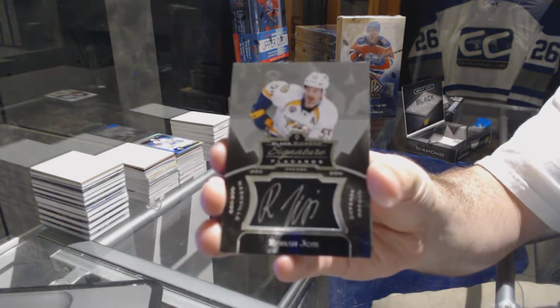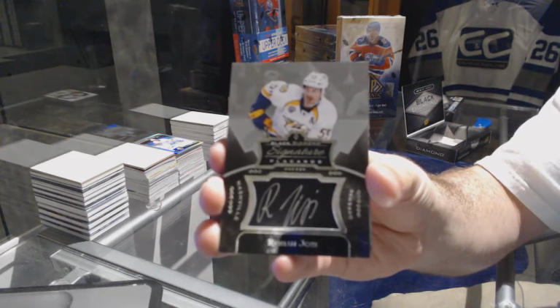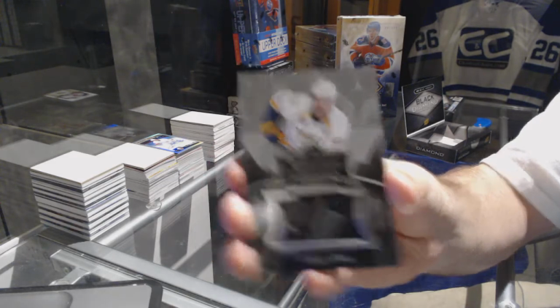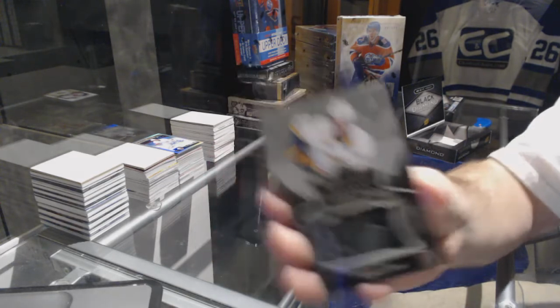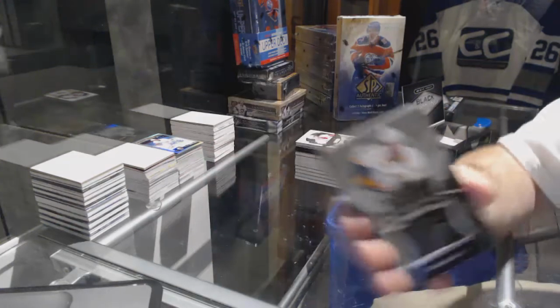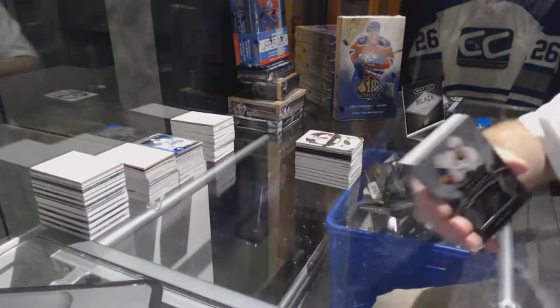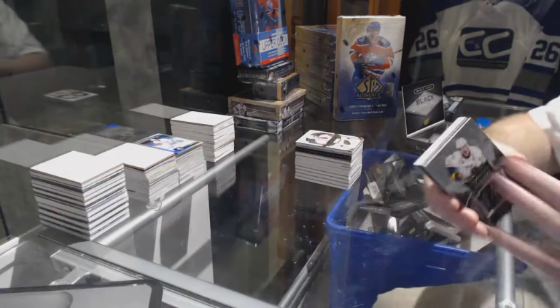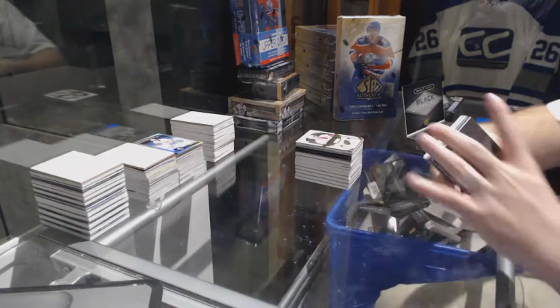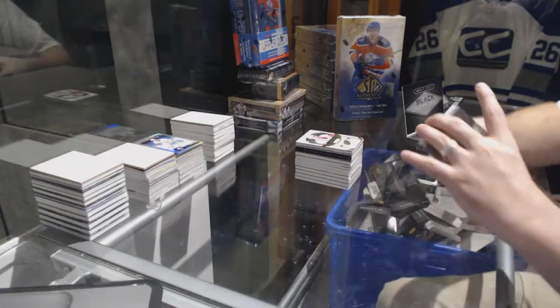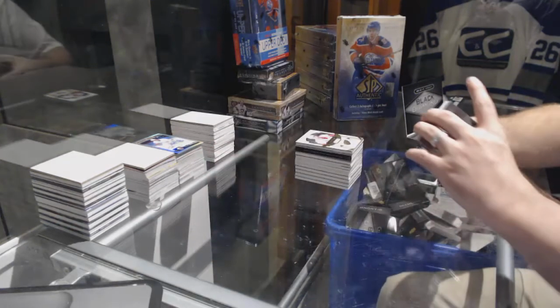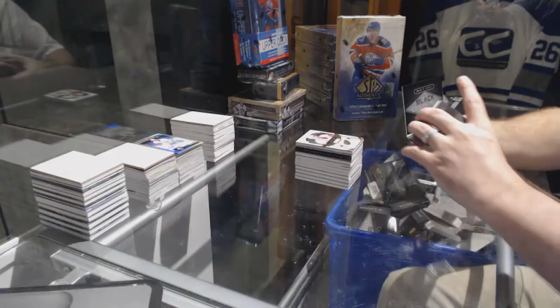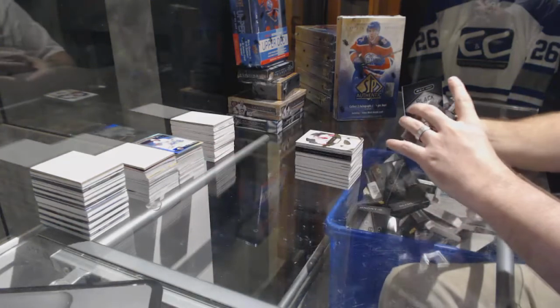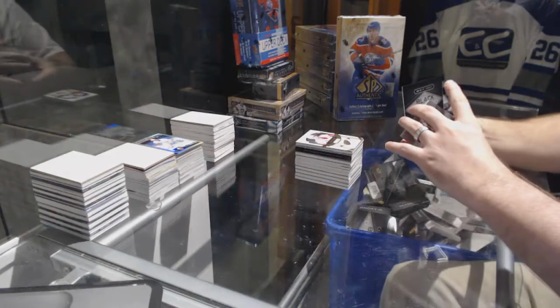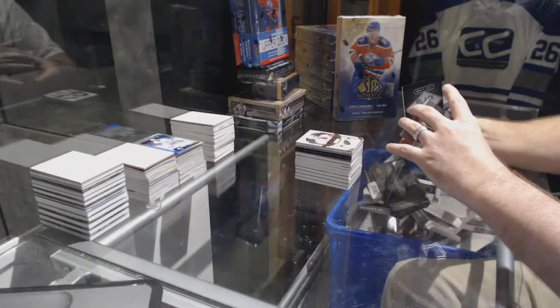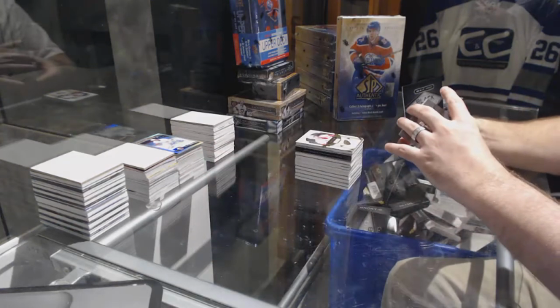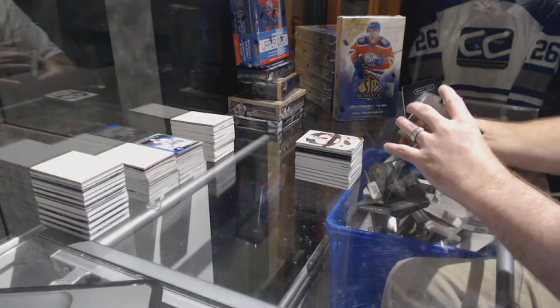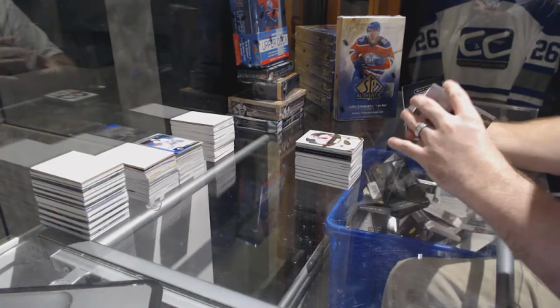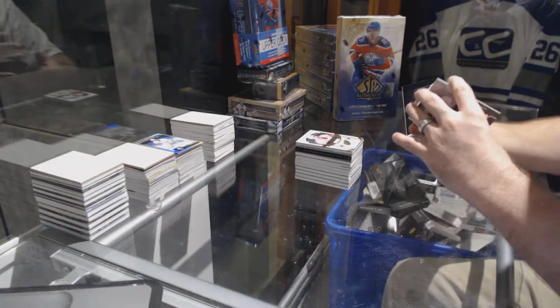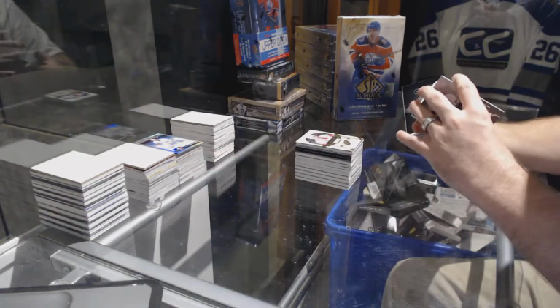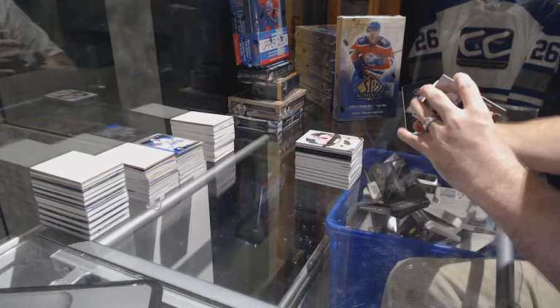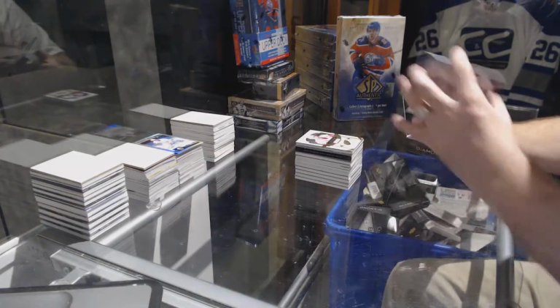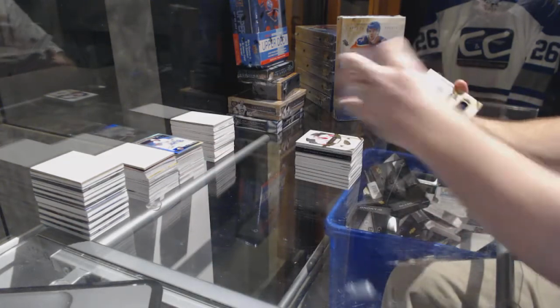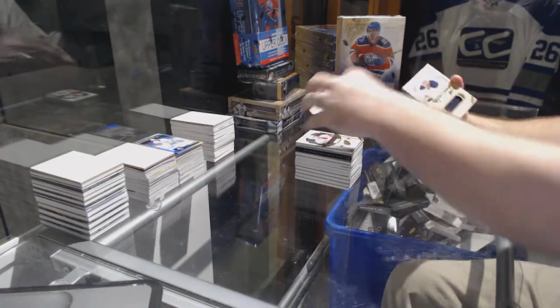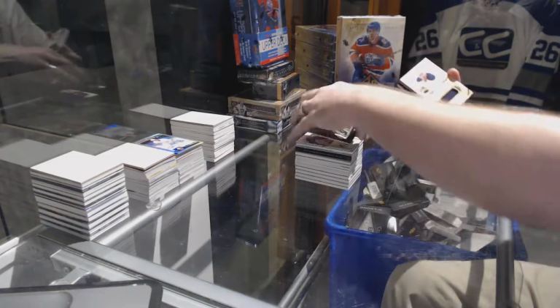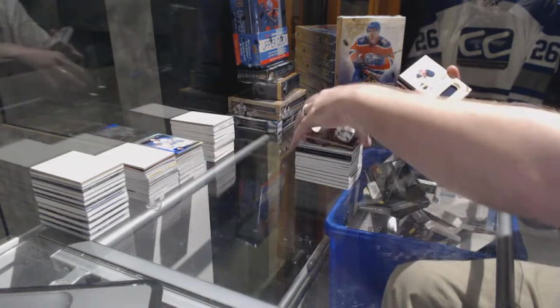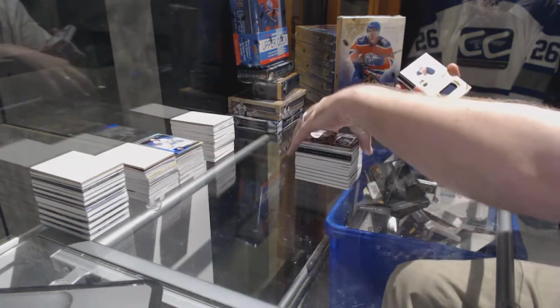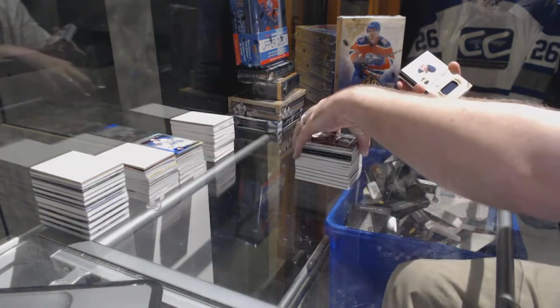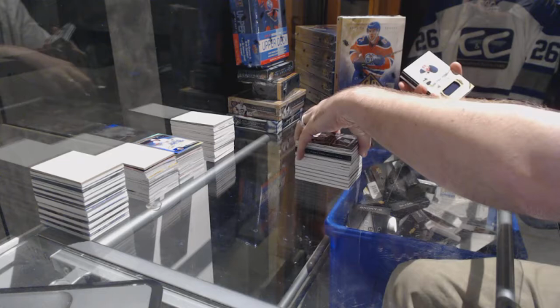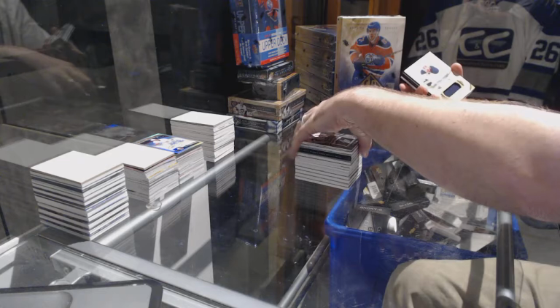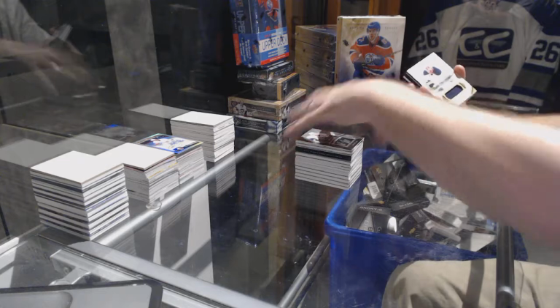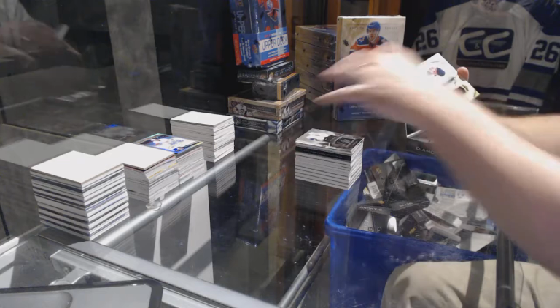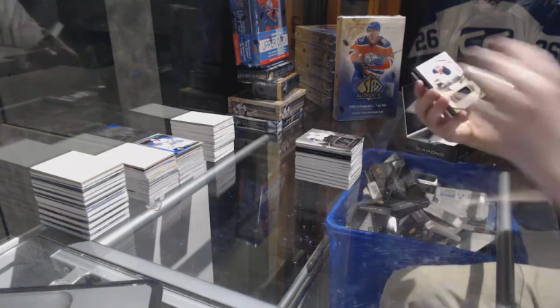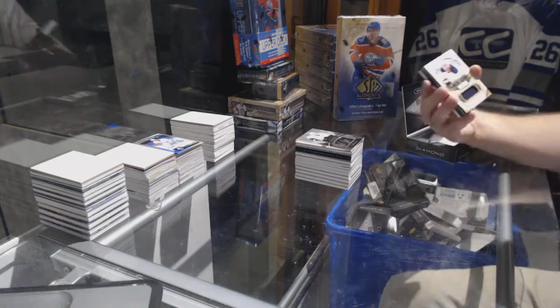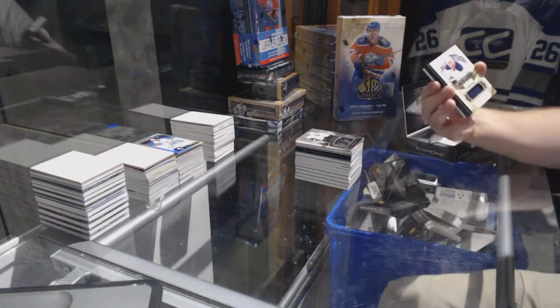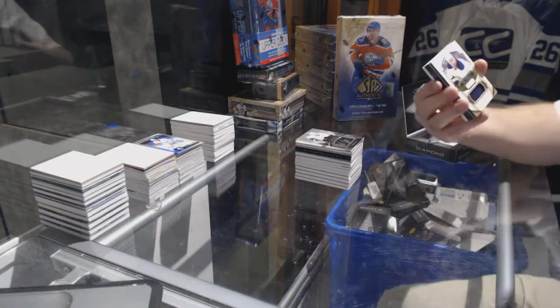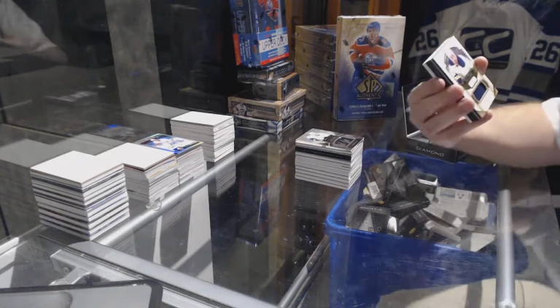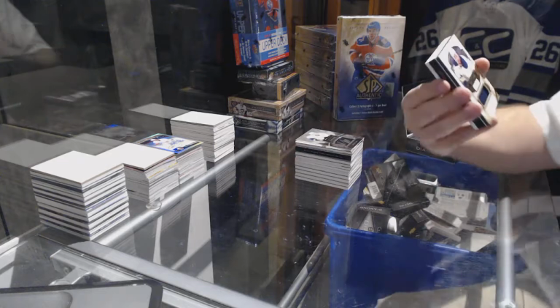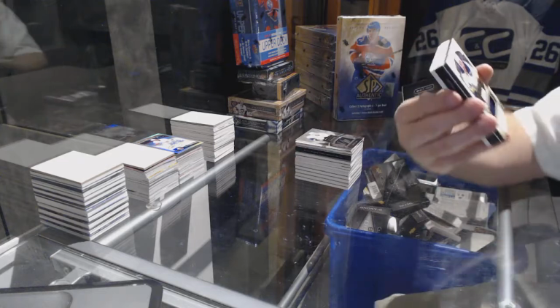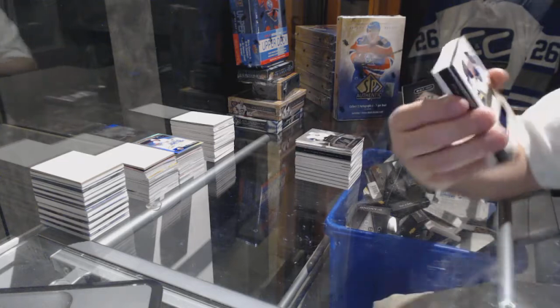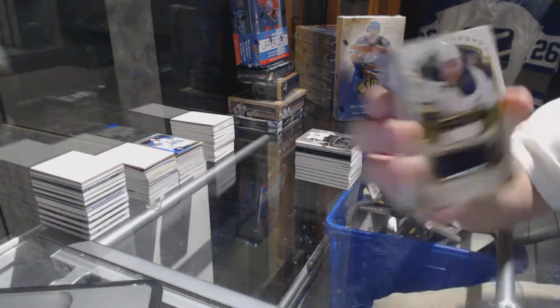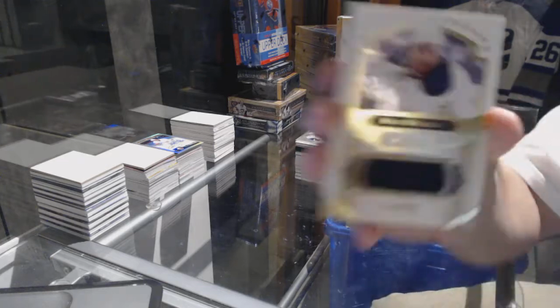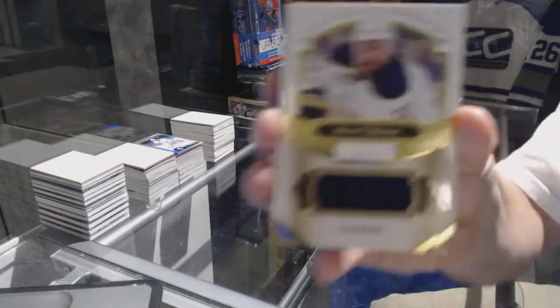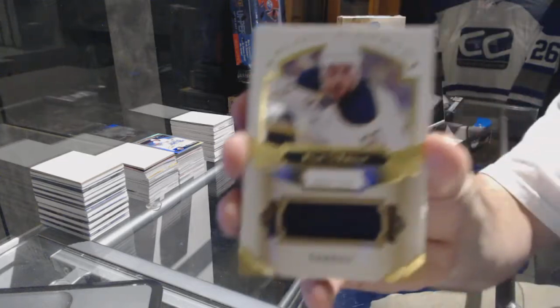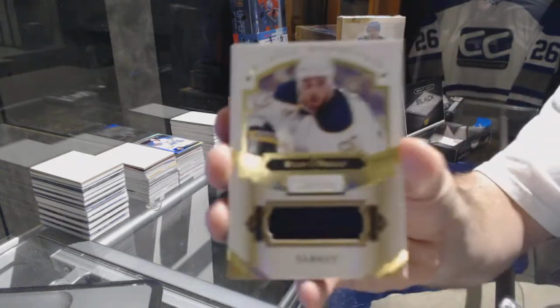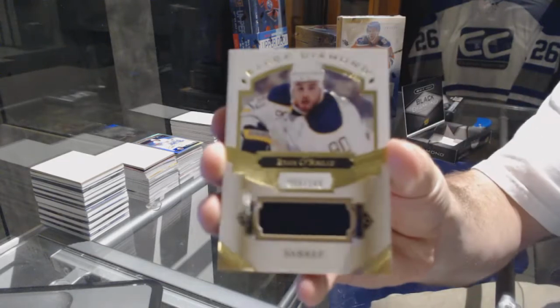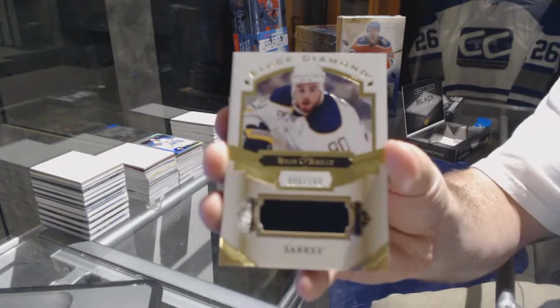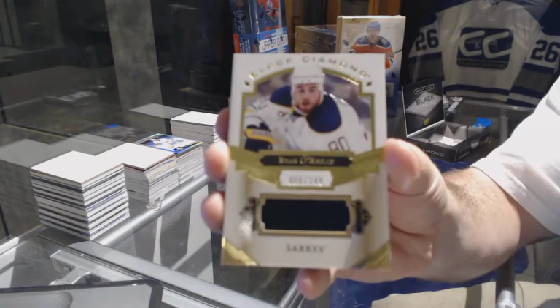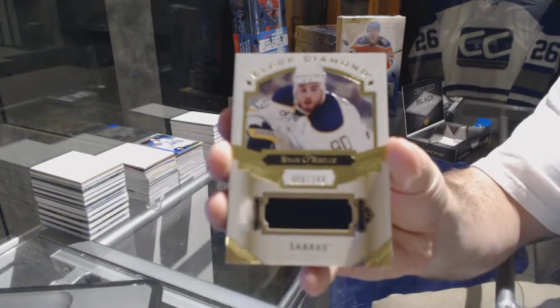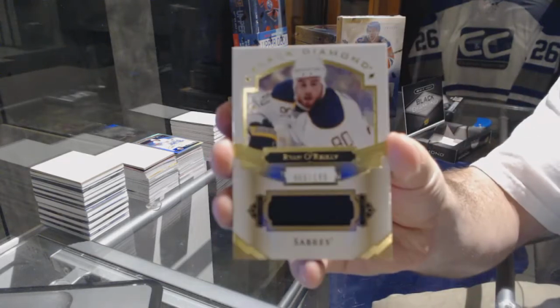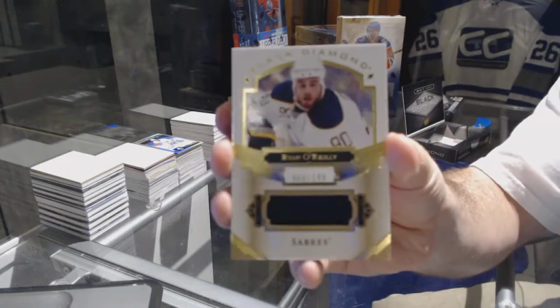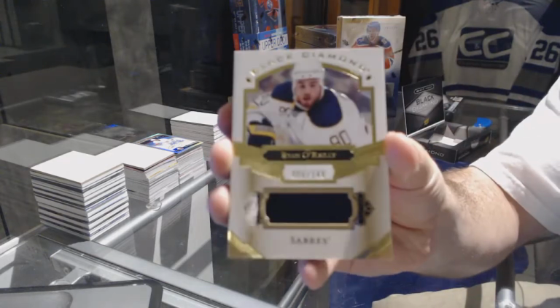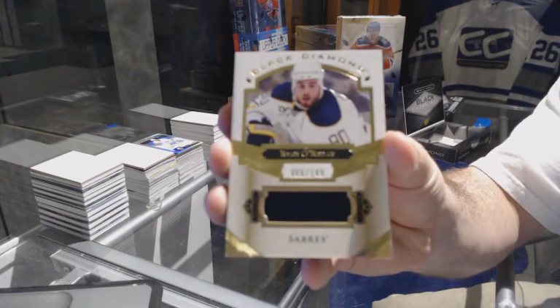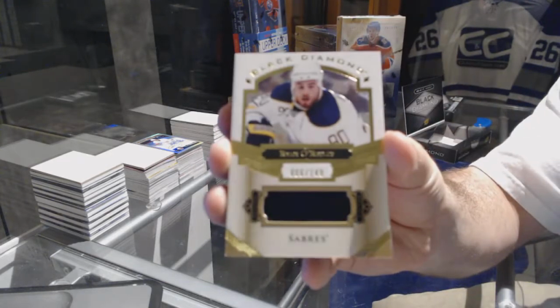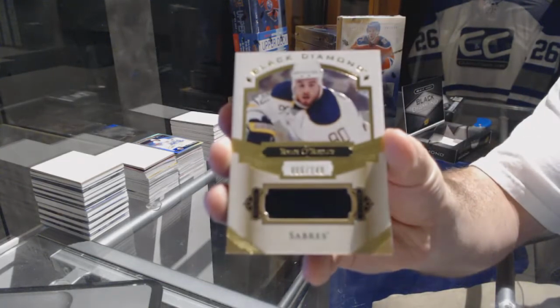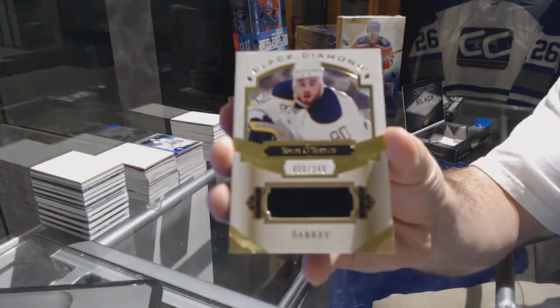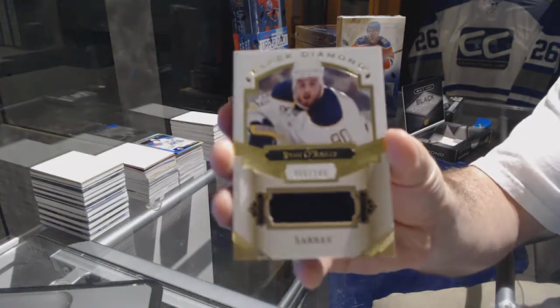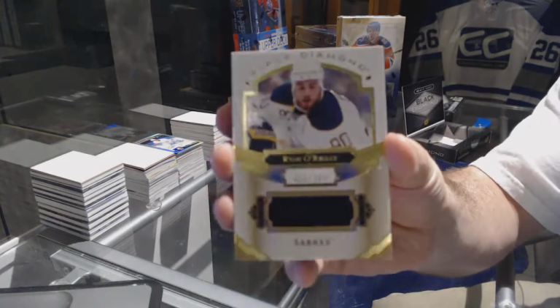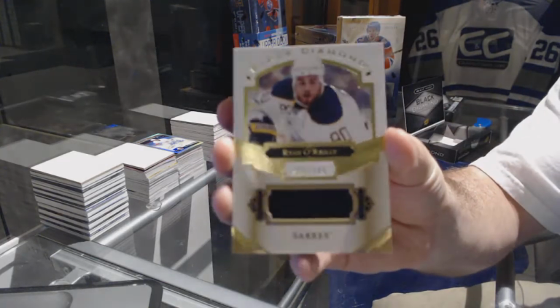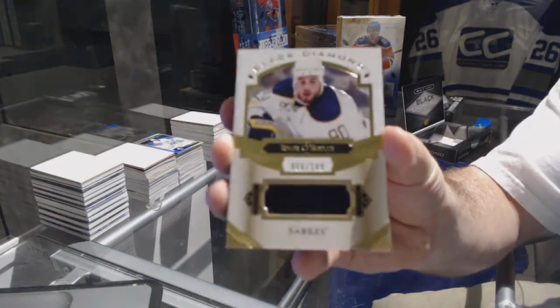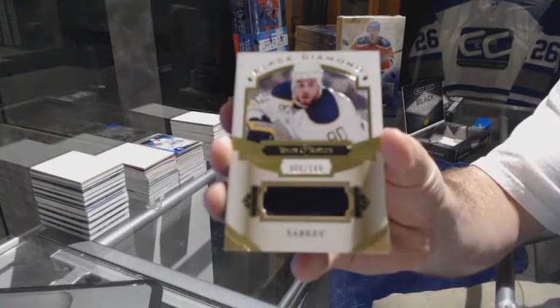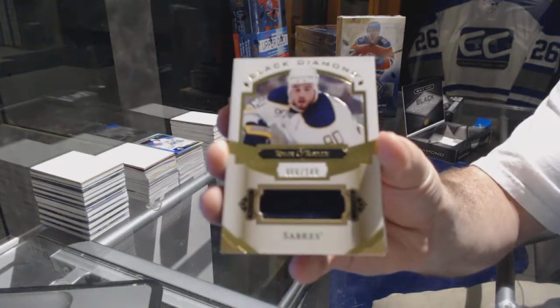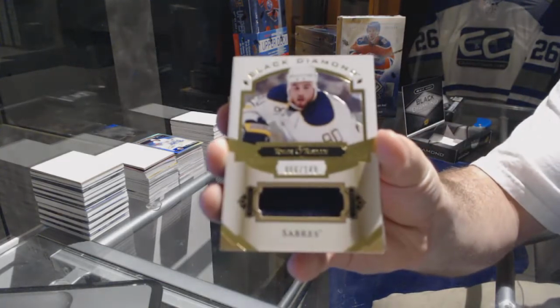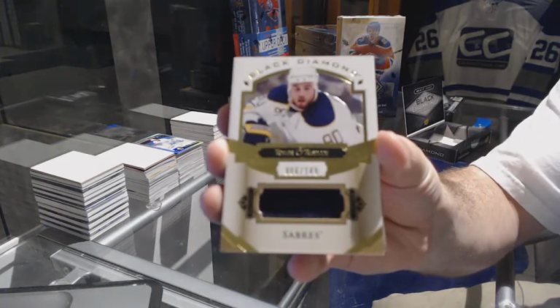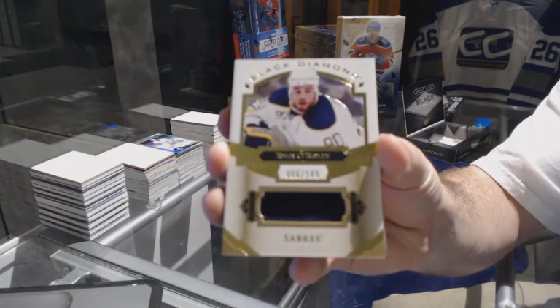For the Predators, signature placards — Roman Yossi. For the Buffalo Sabres, numbered to 149 — Ryan O'Reilly.